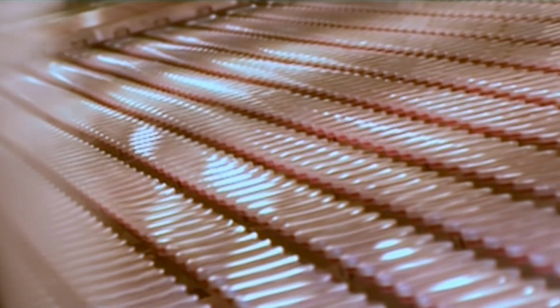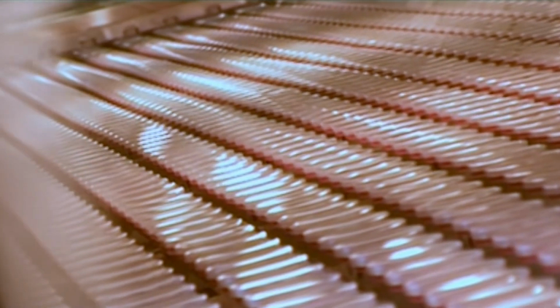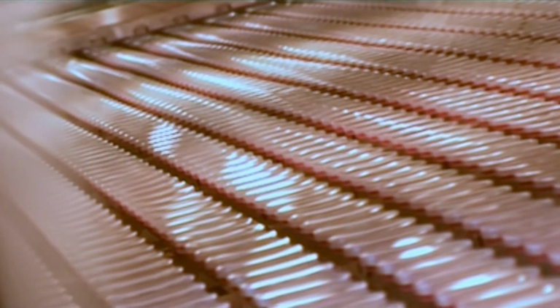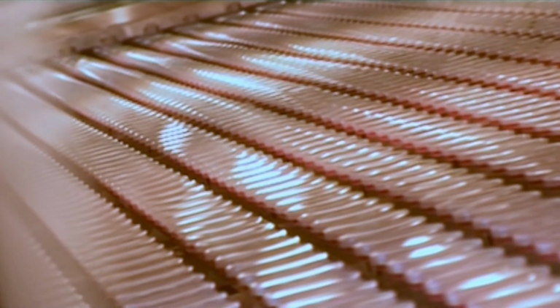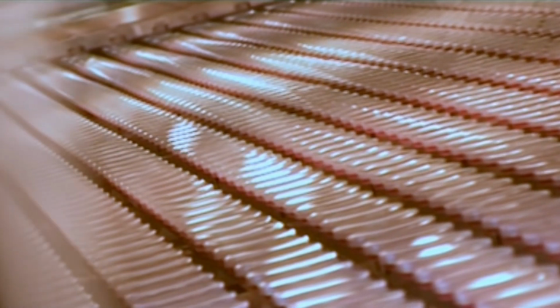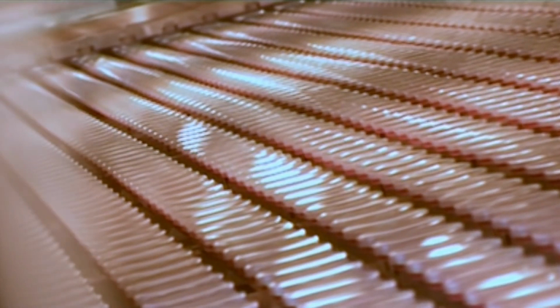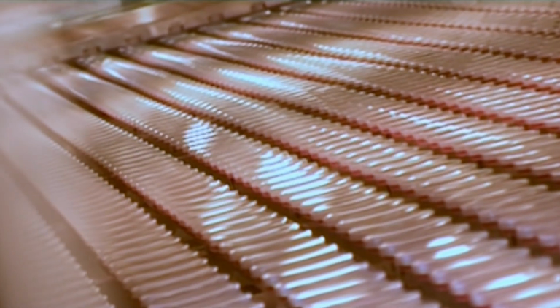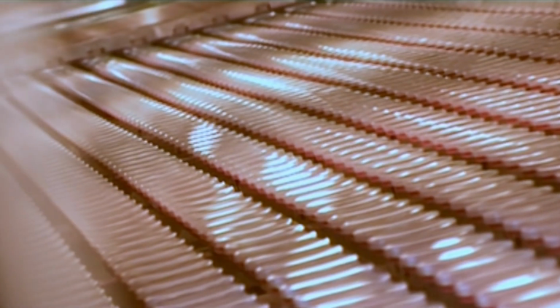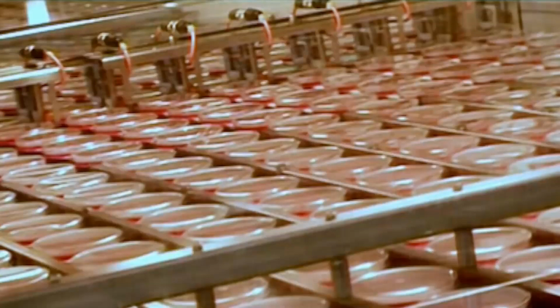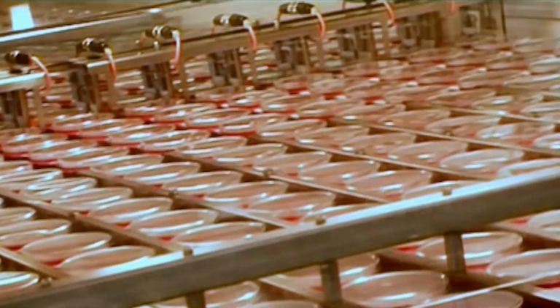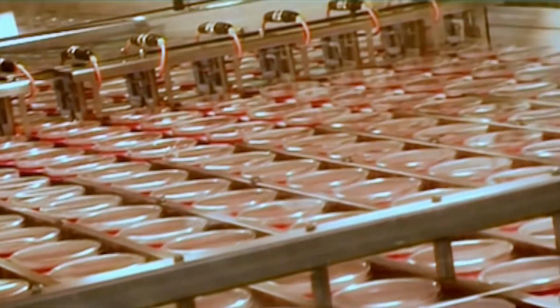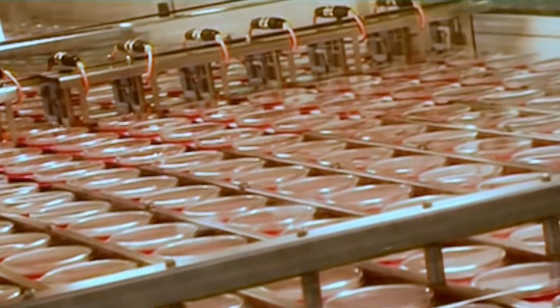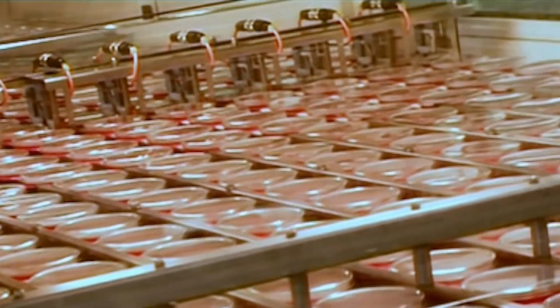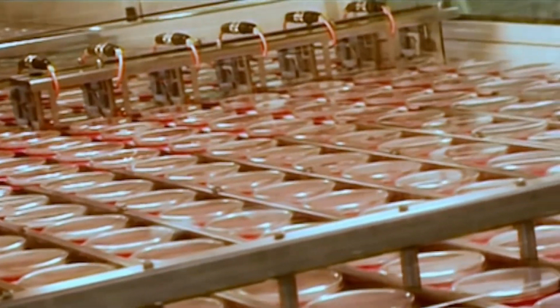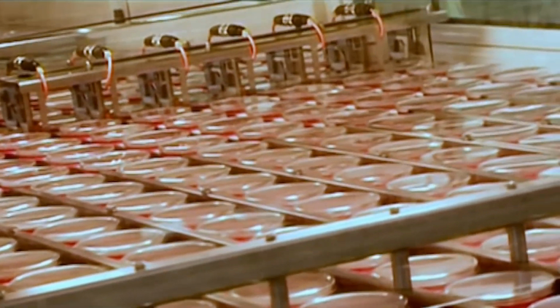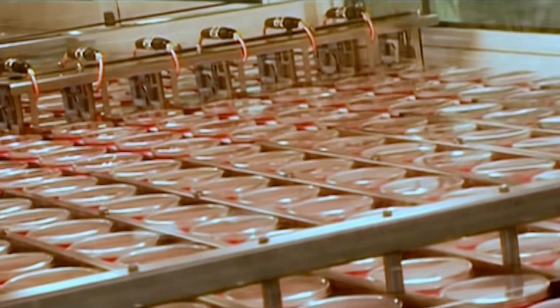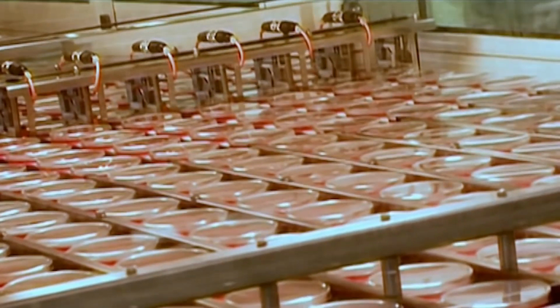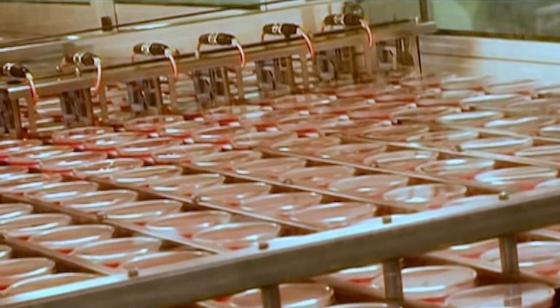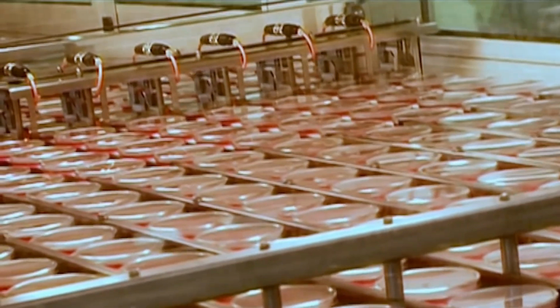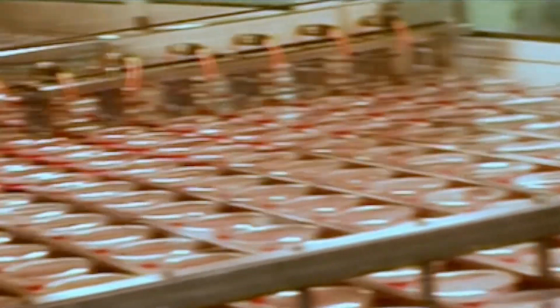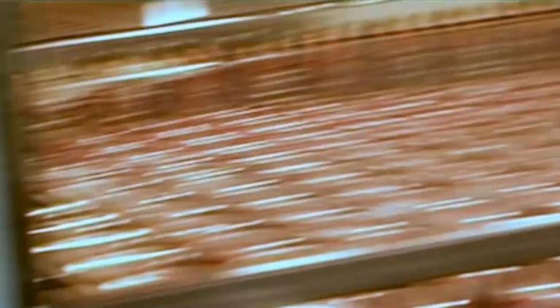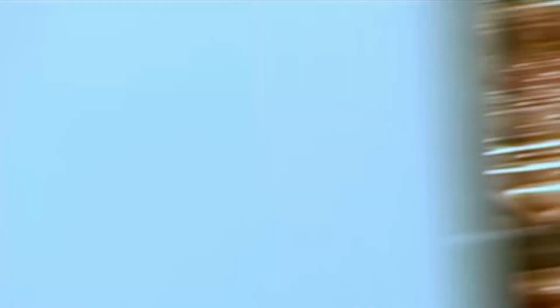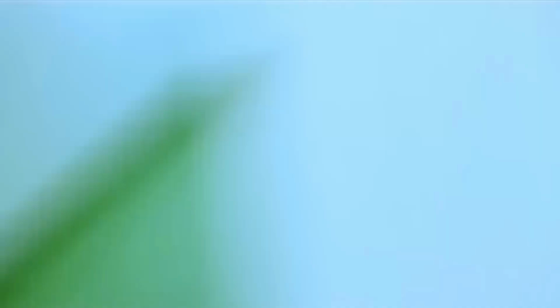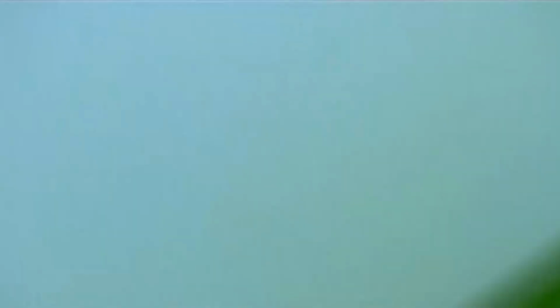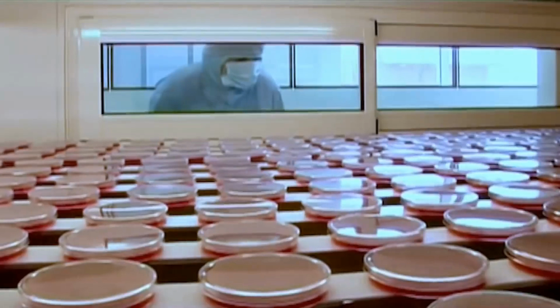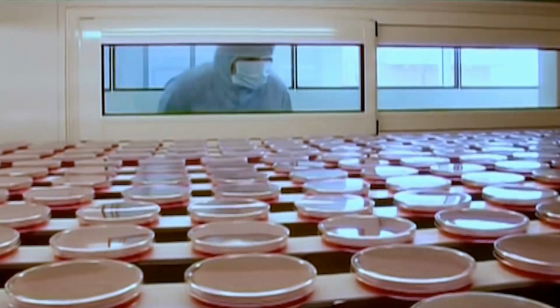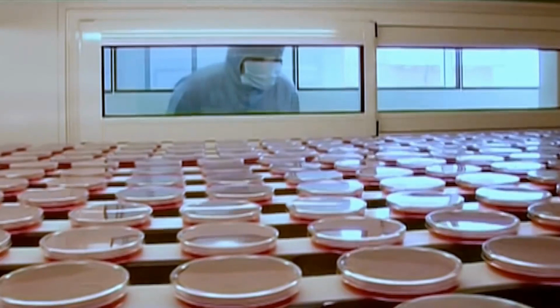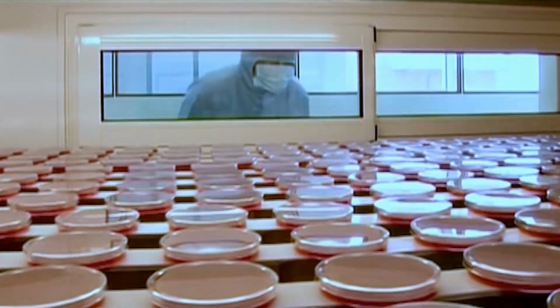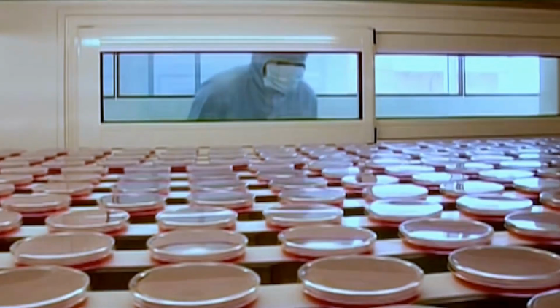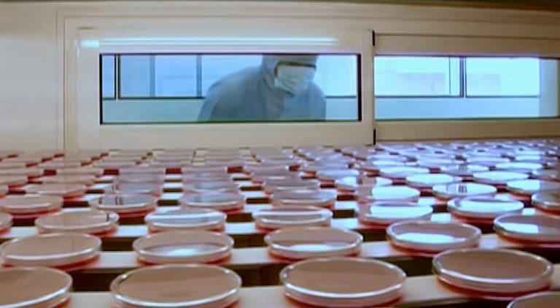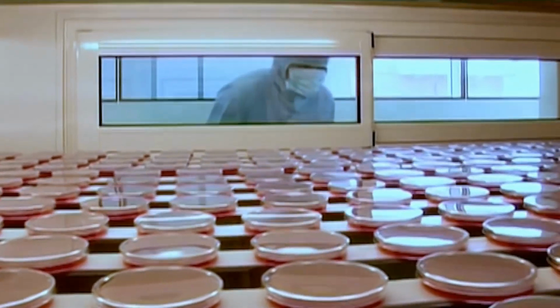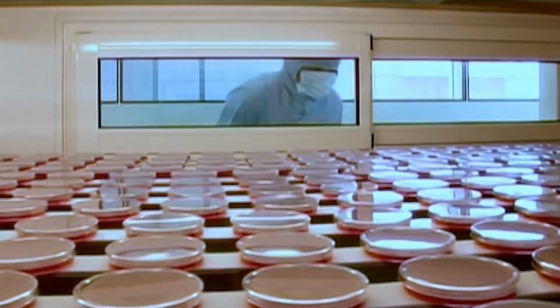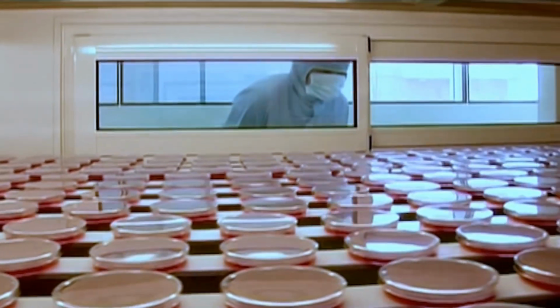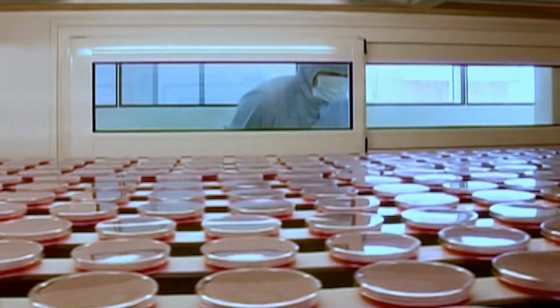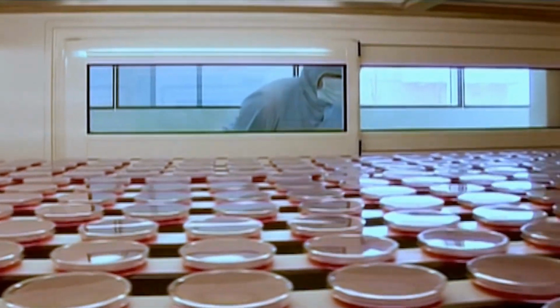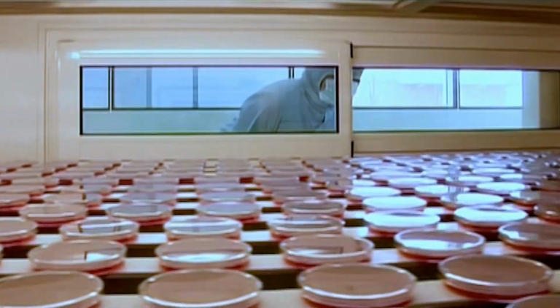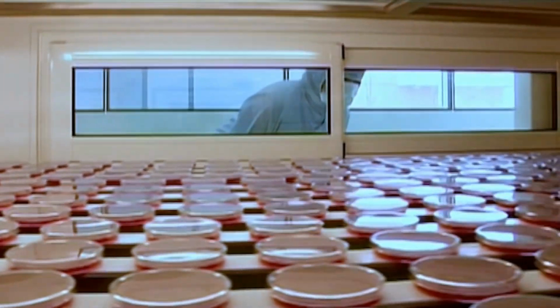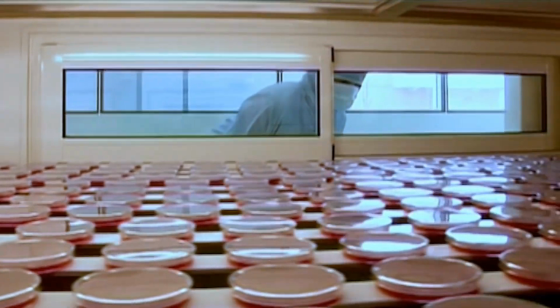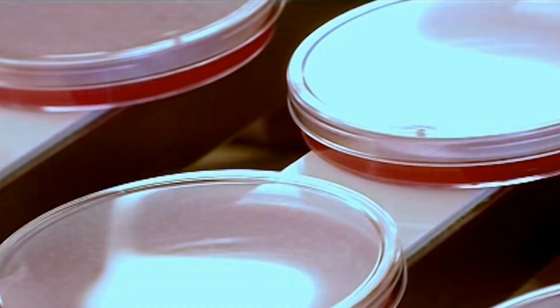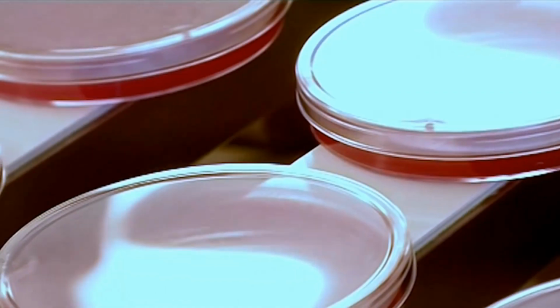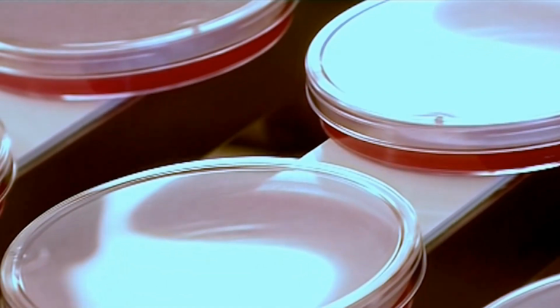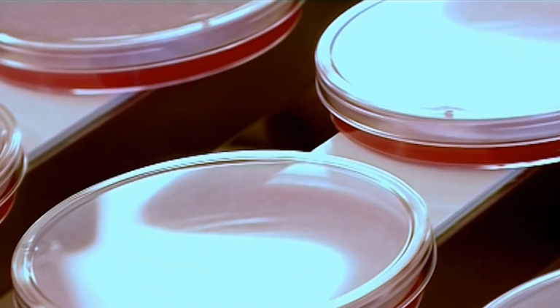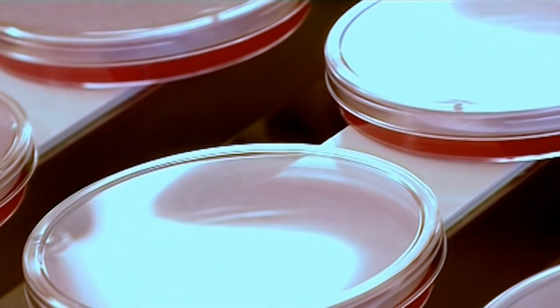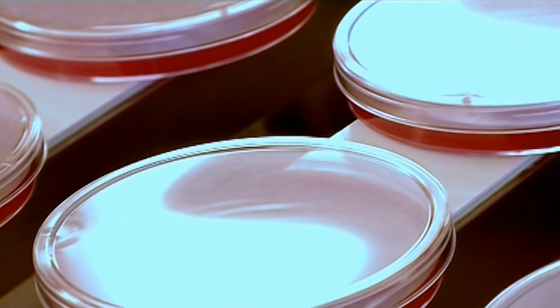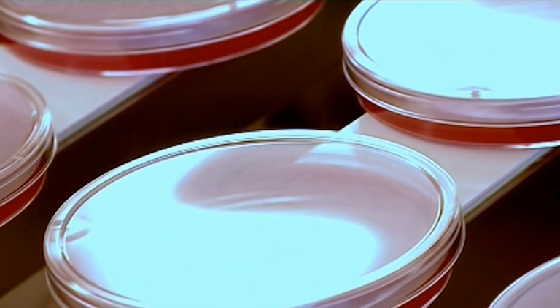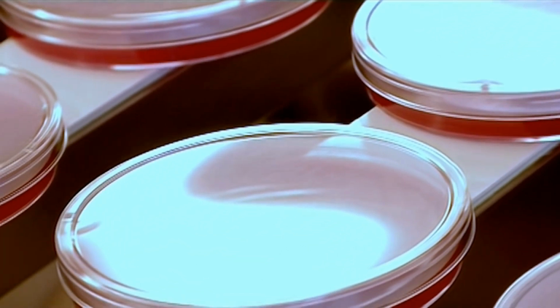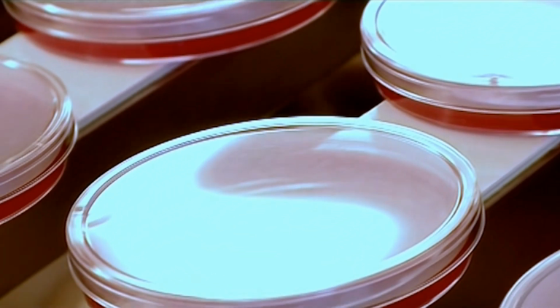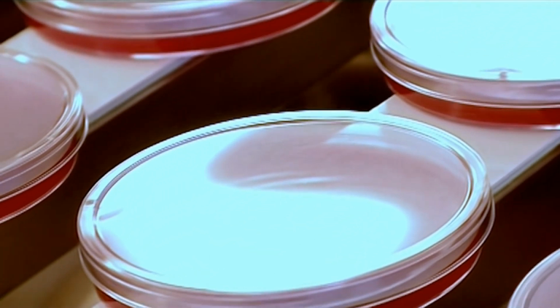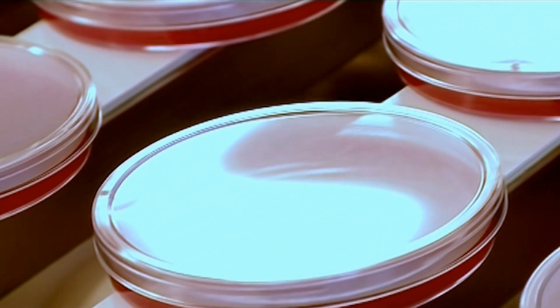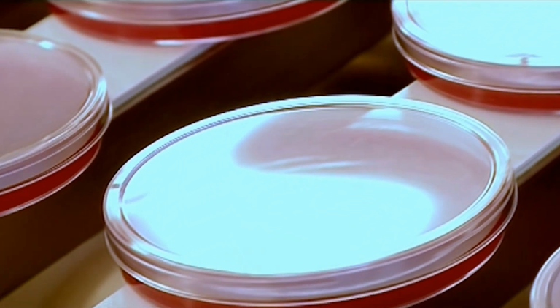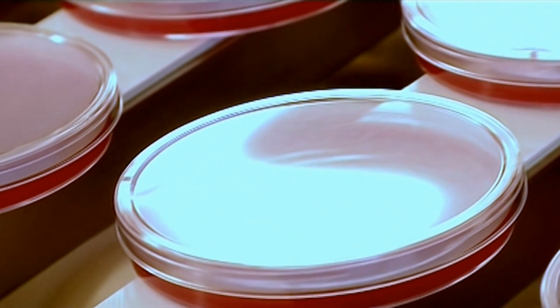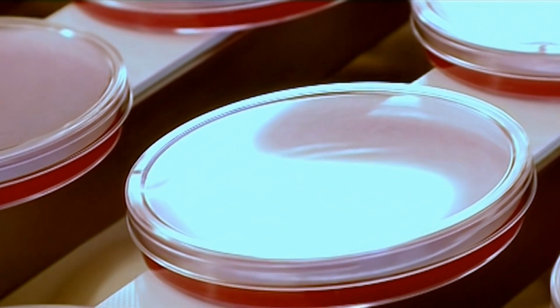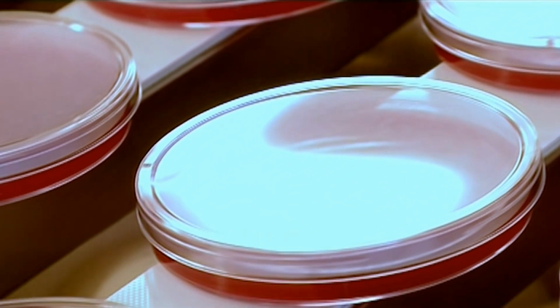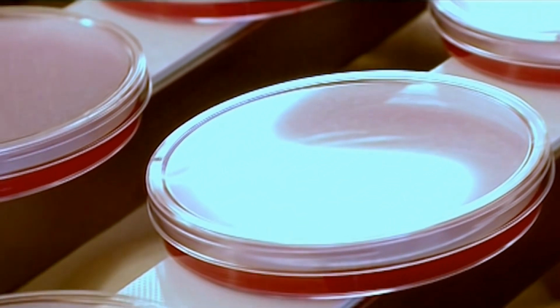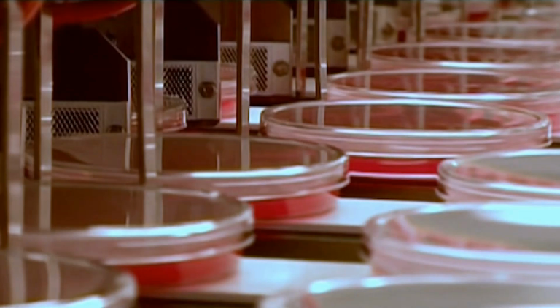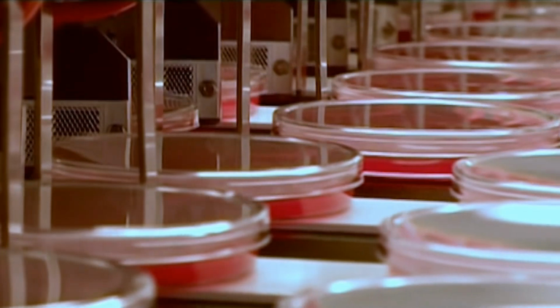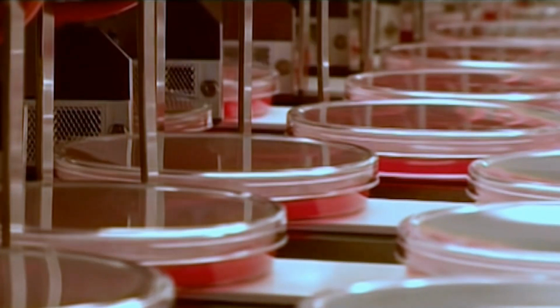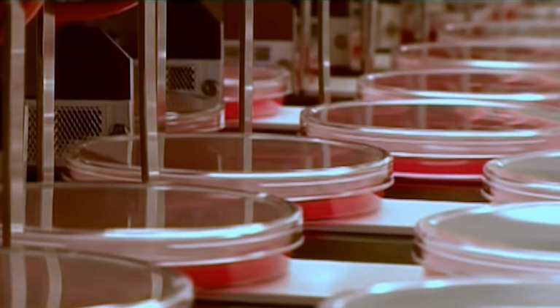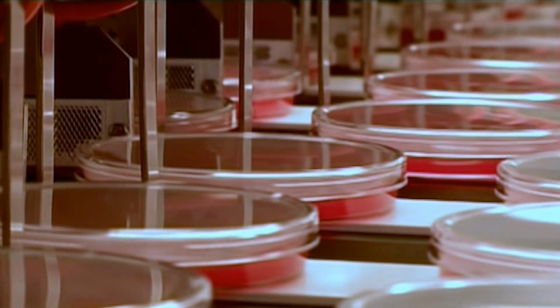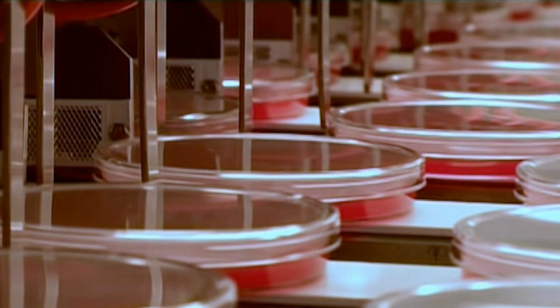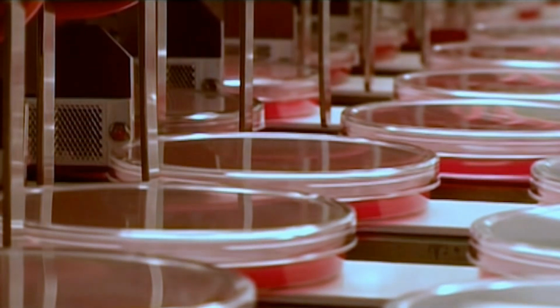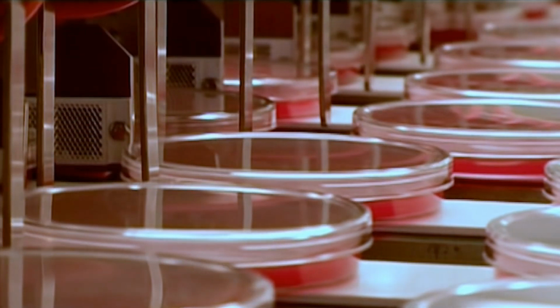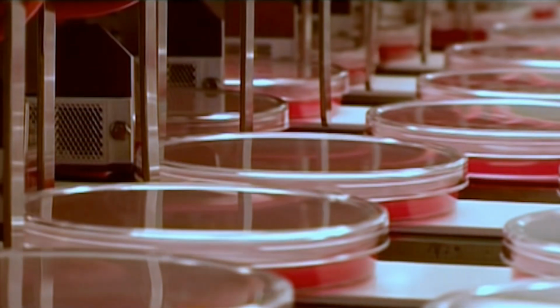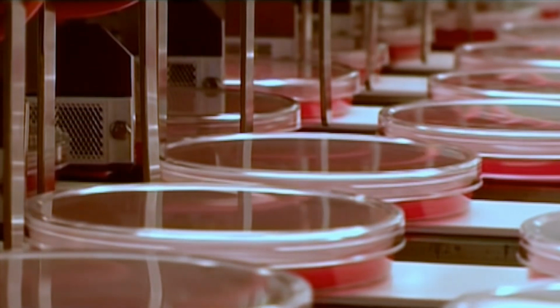The speed, volume, temperature, addition of additives, moisture and cooling temperature are tested throughout the dispensing process.